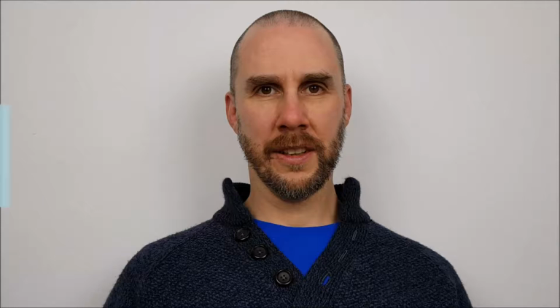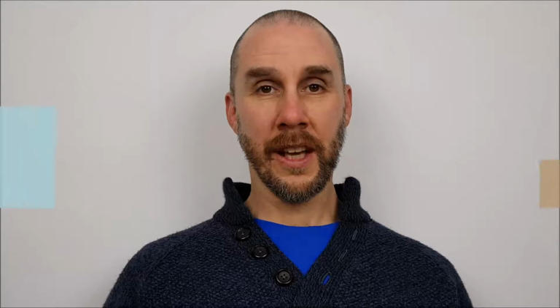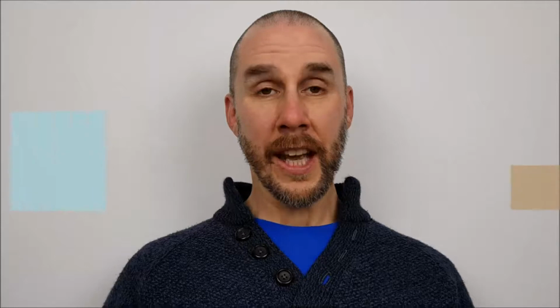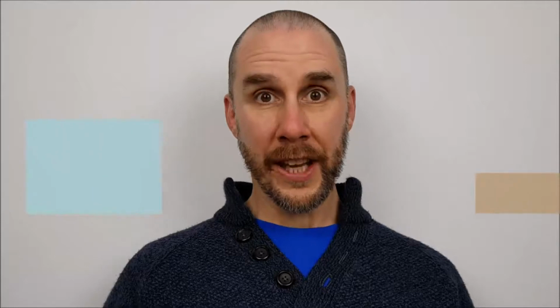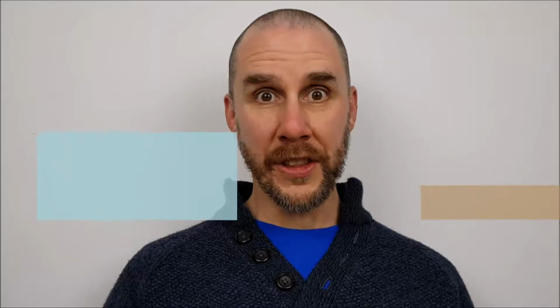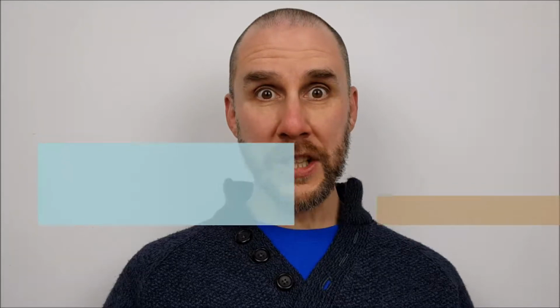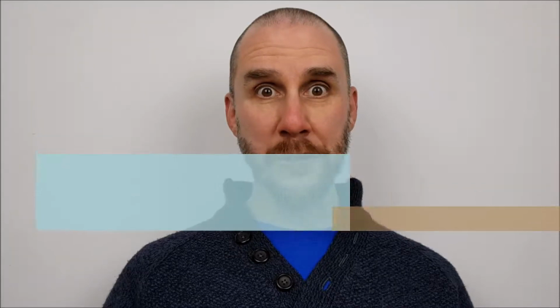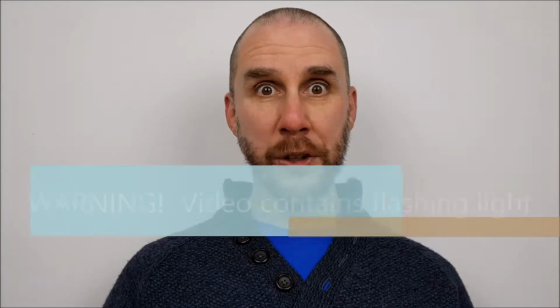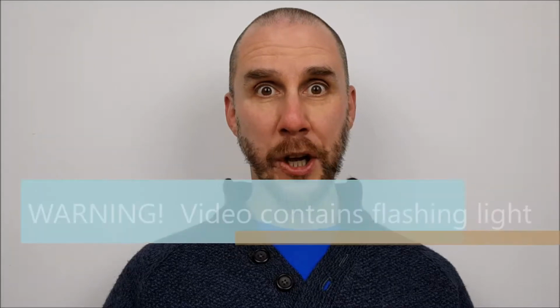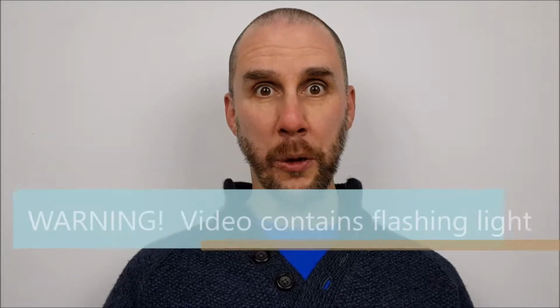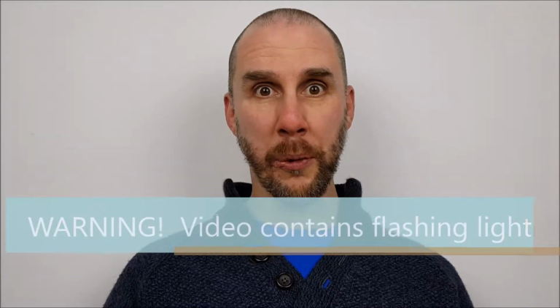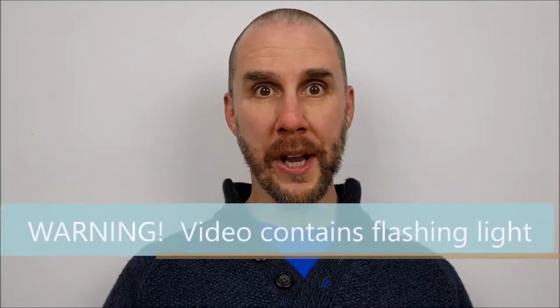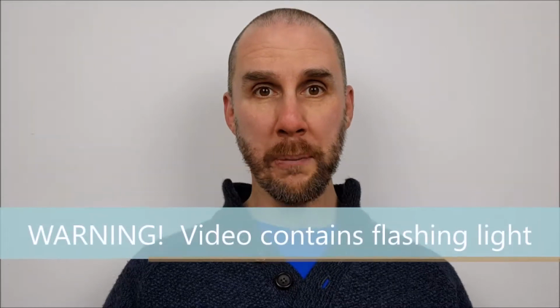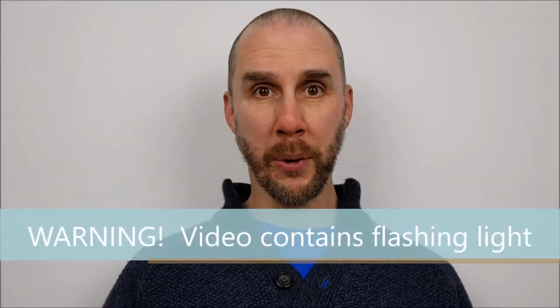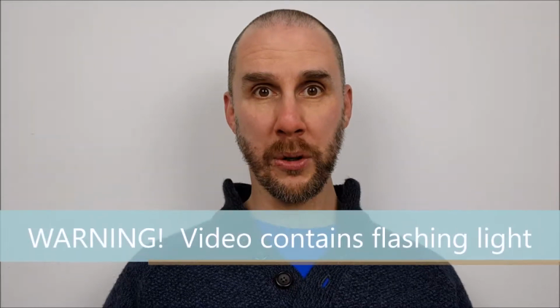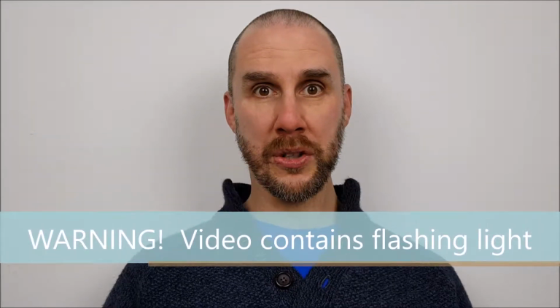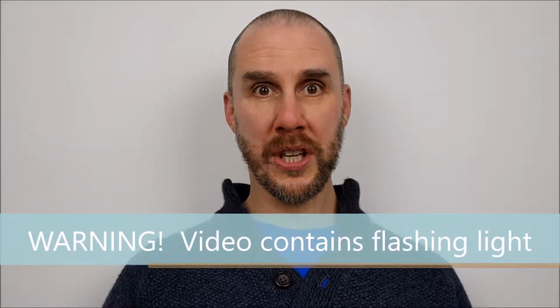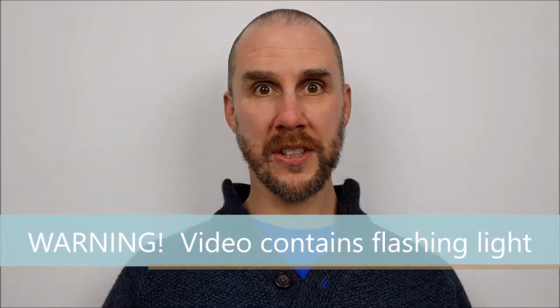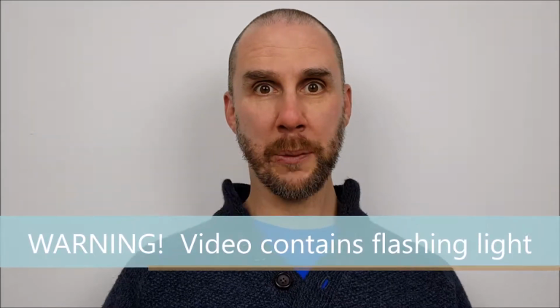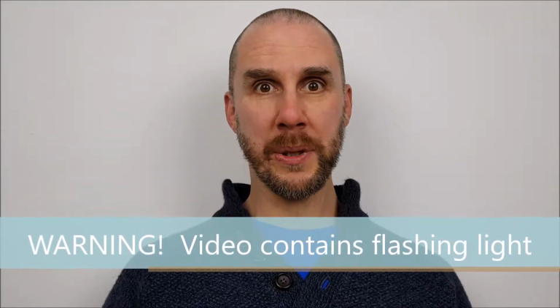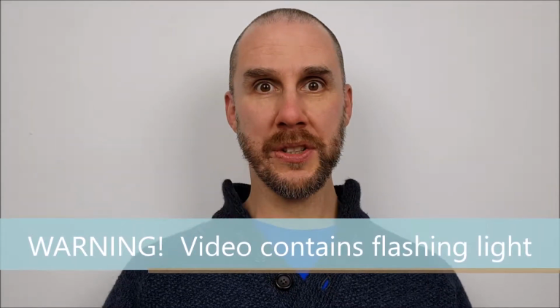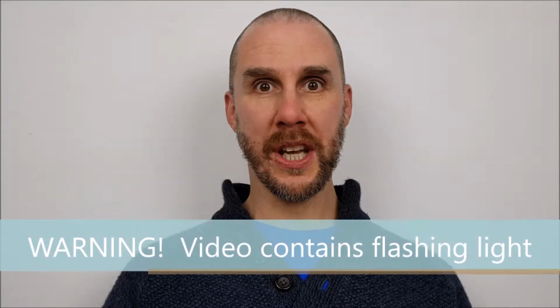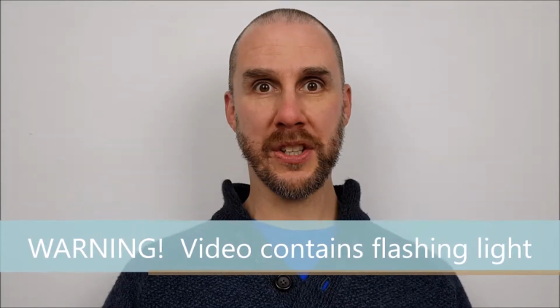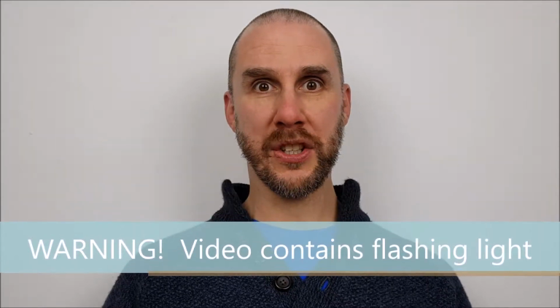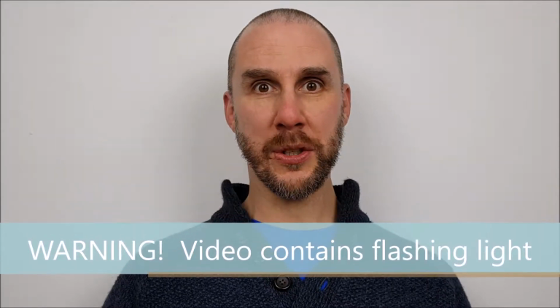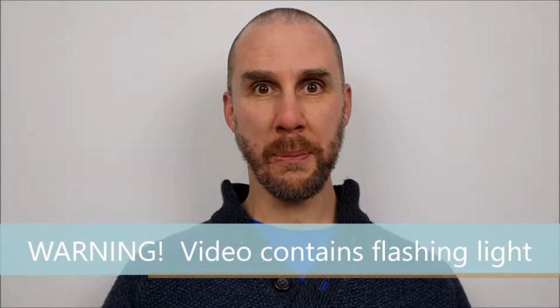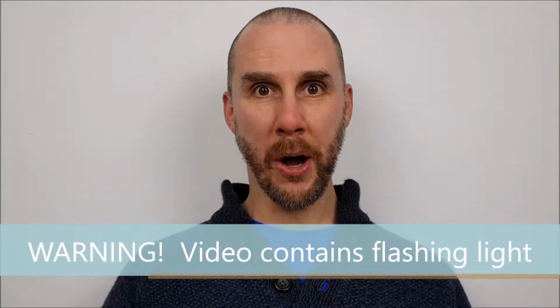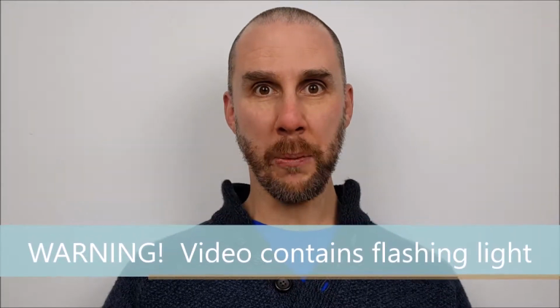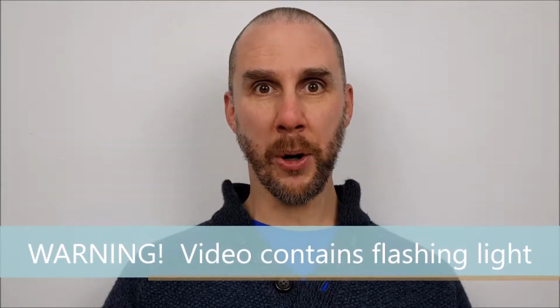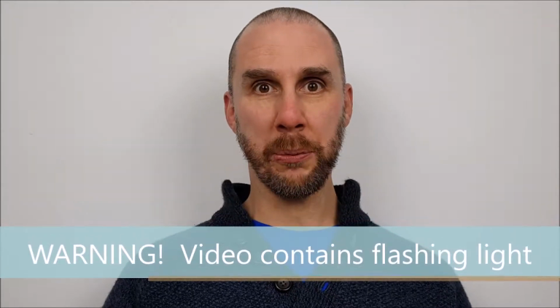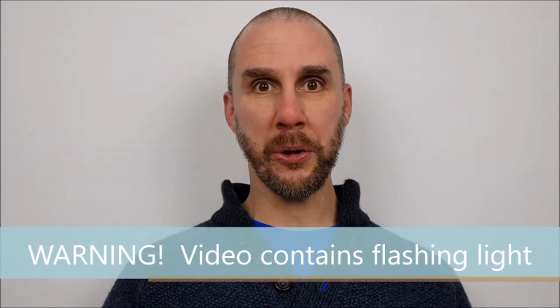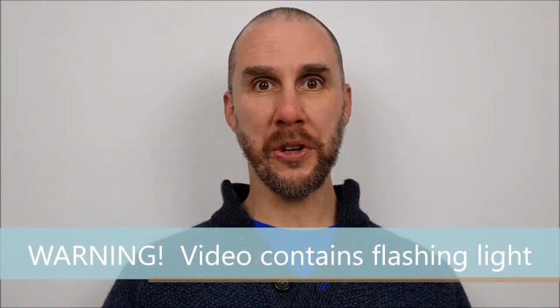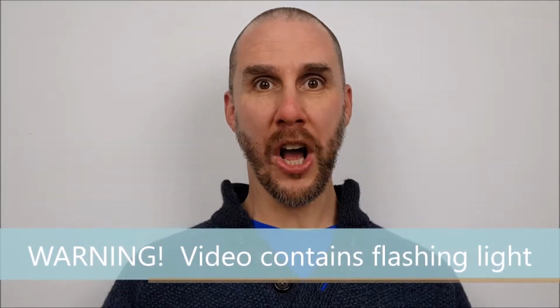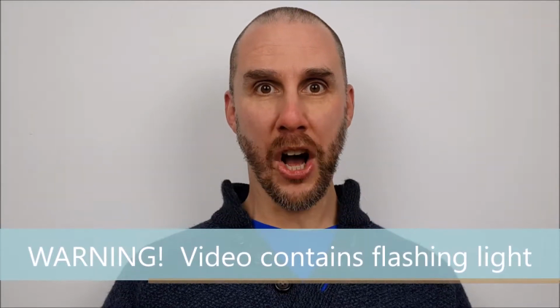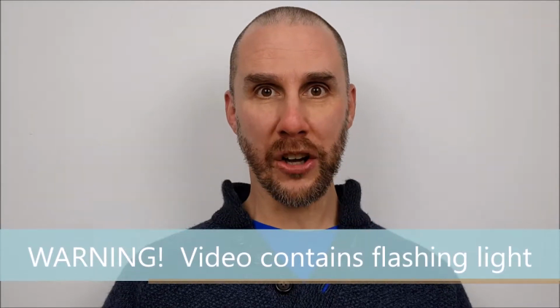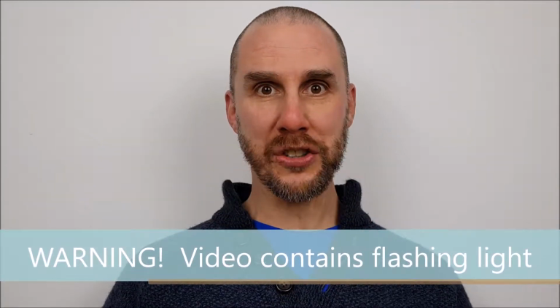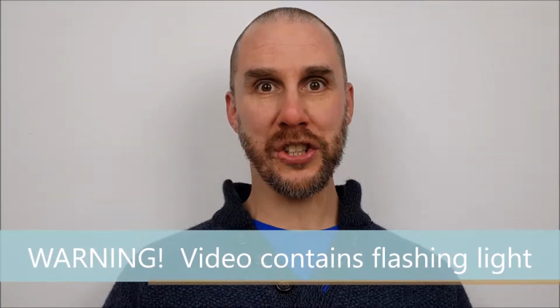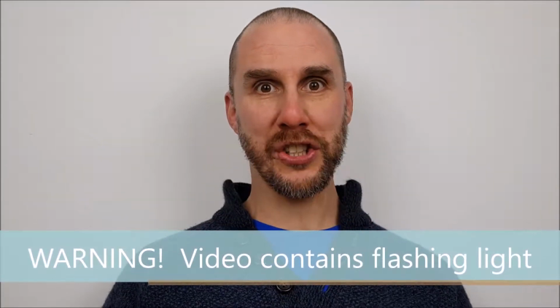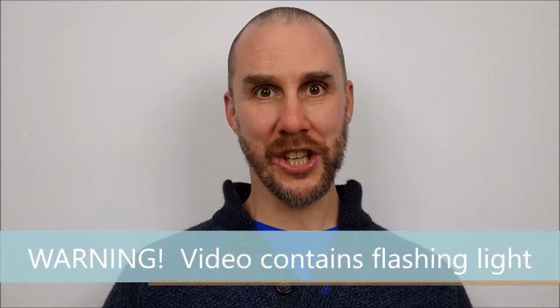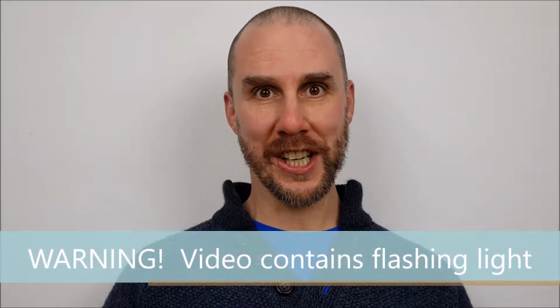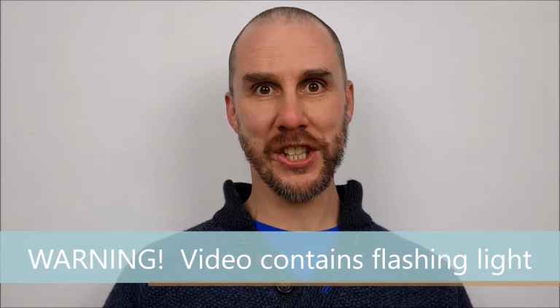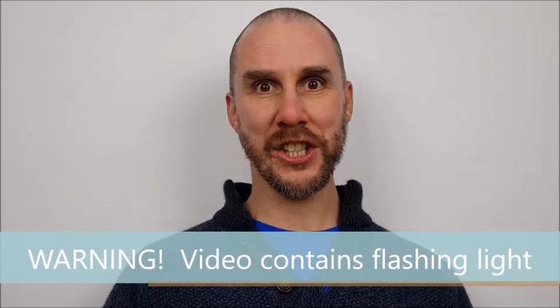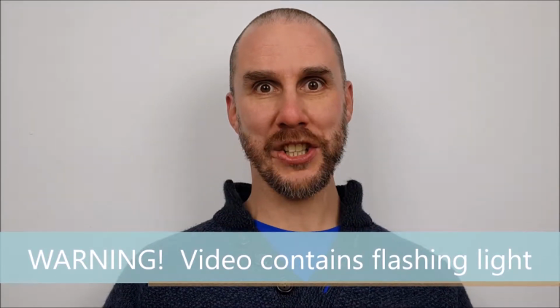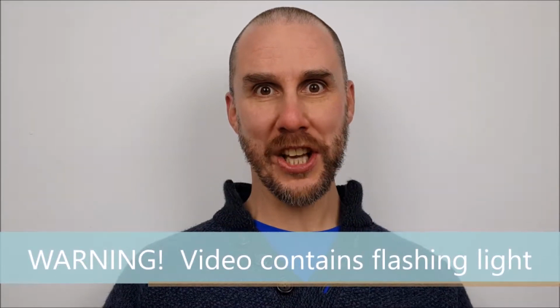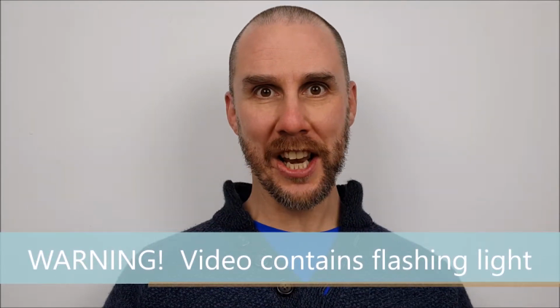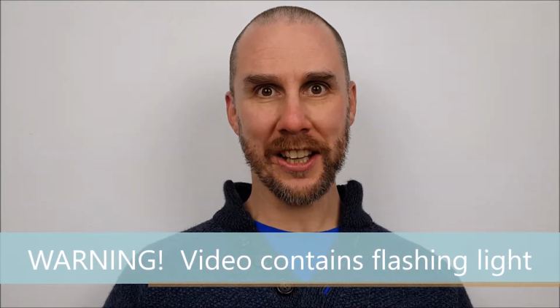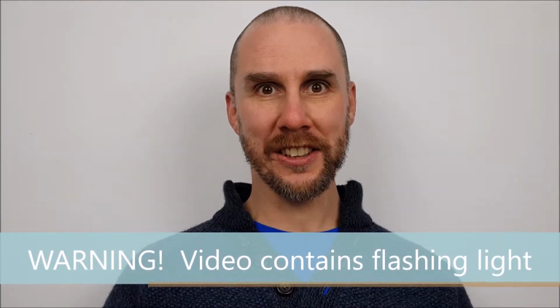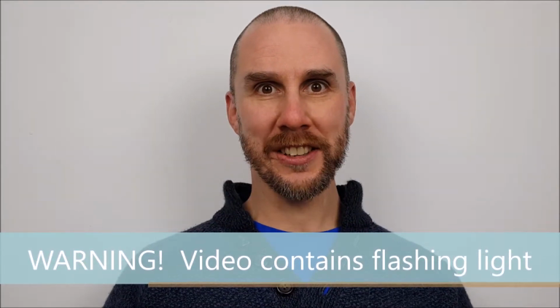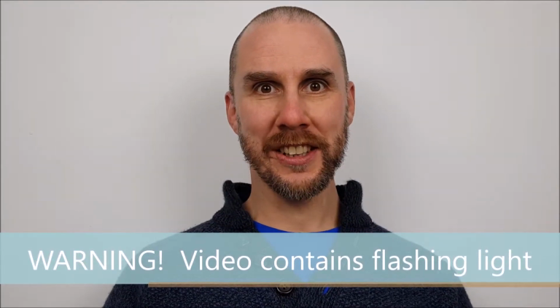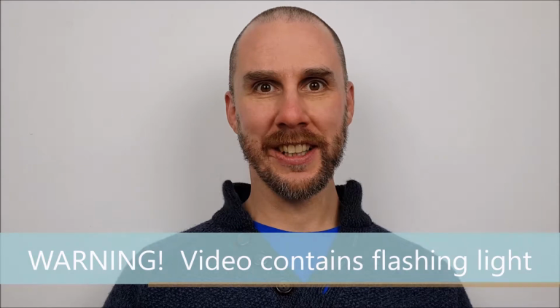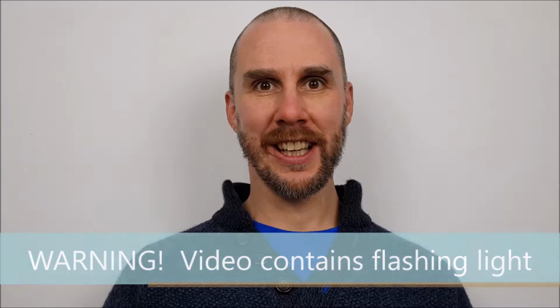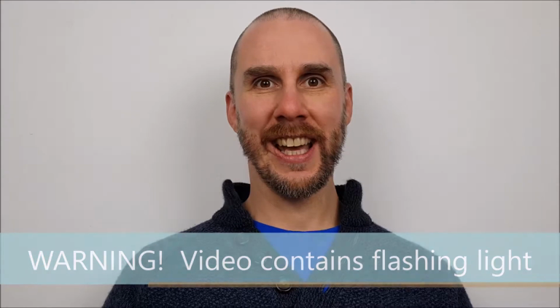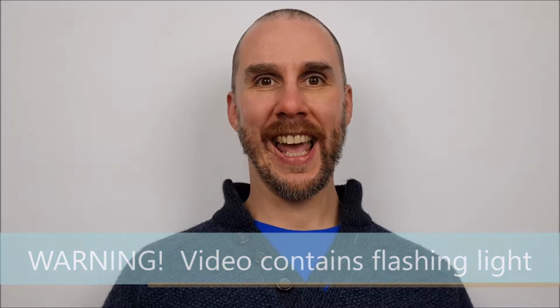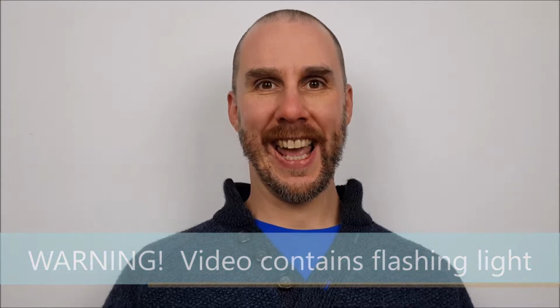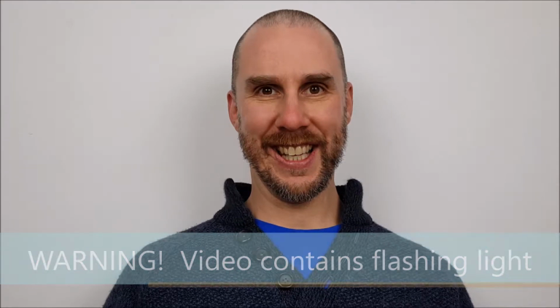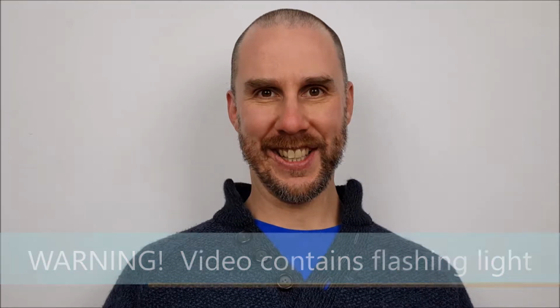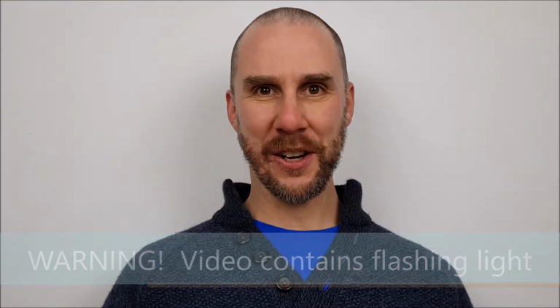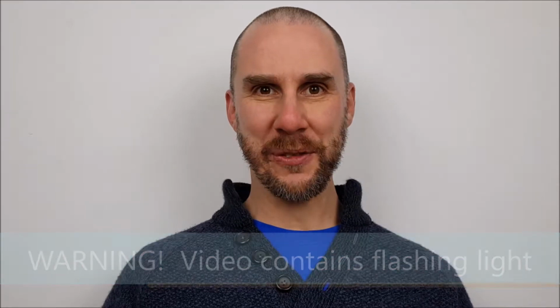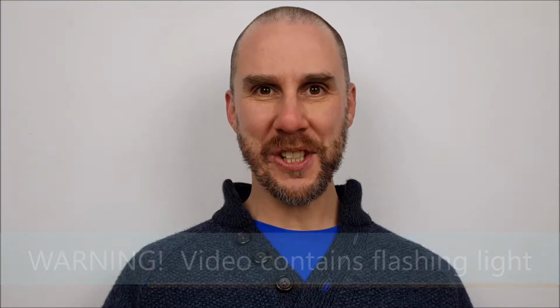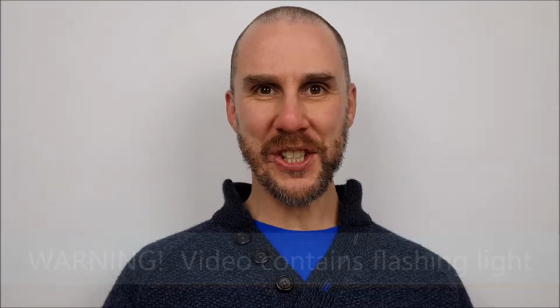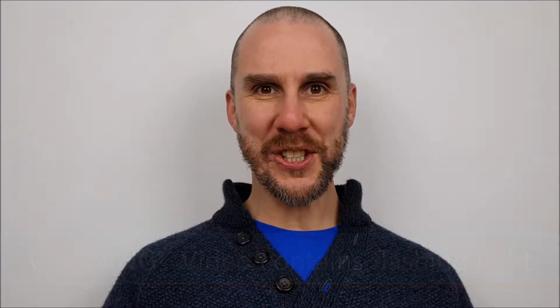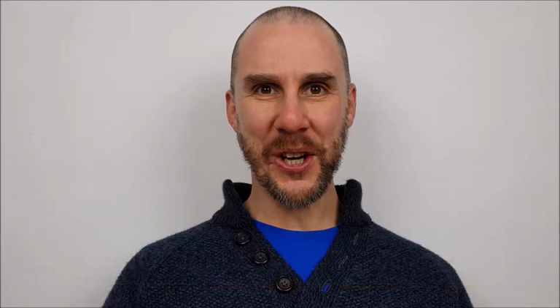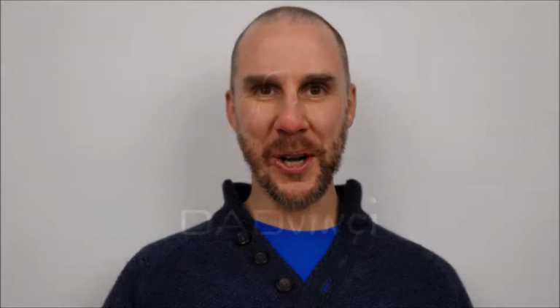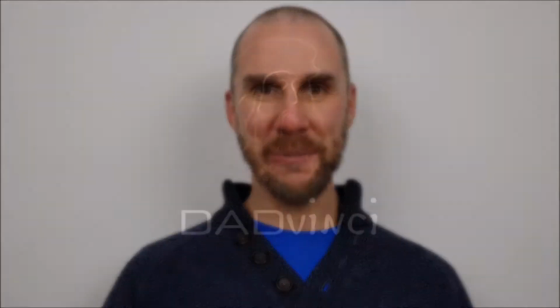In this video we unbox, set up and test a smart bulb you can ask to change its colour. It's DadVinci time.